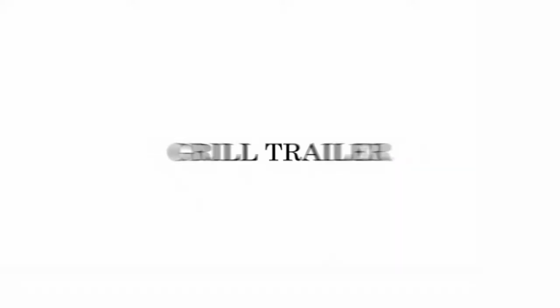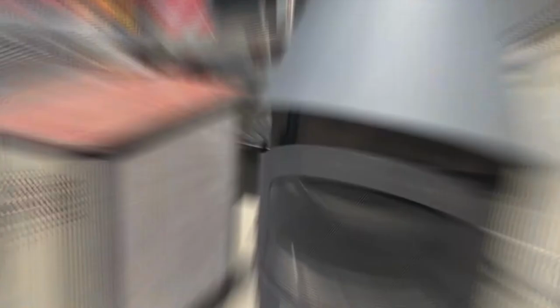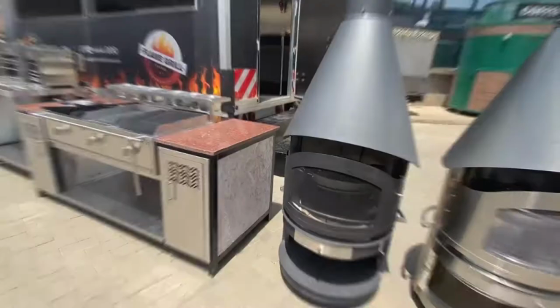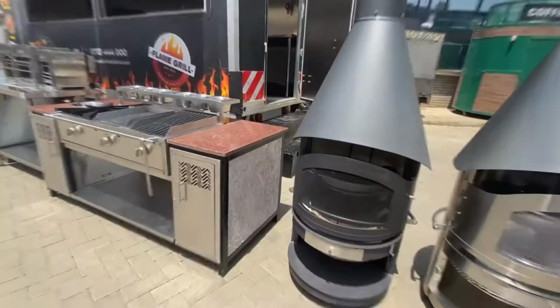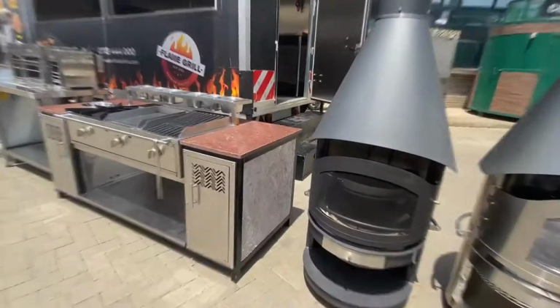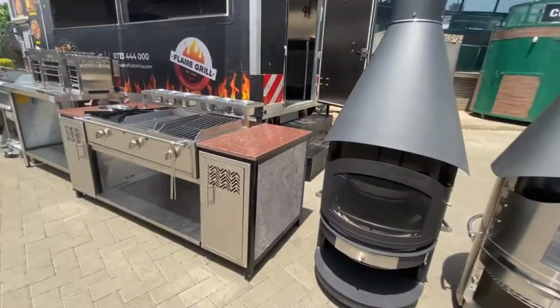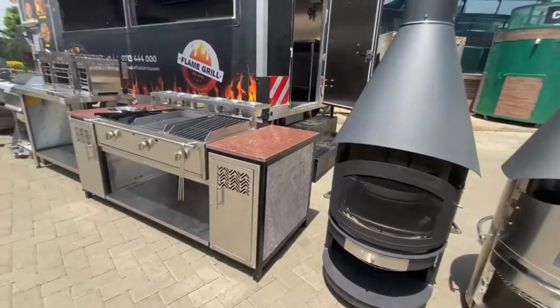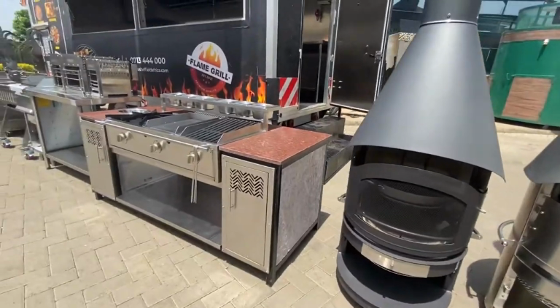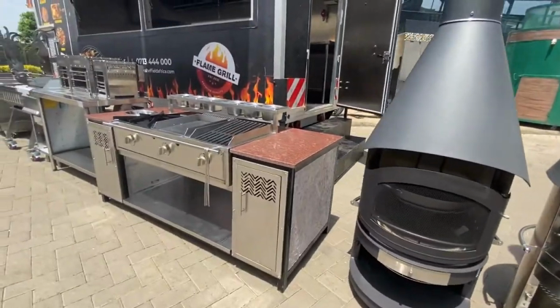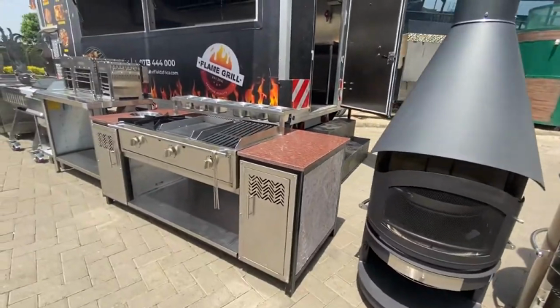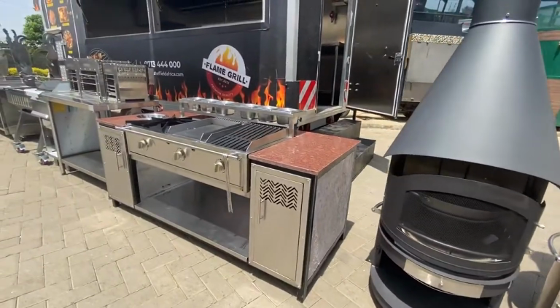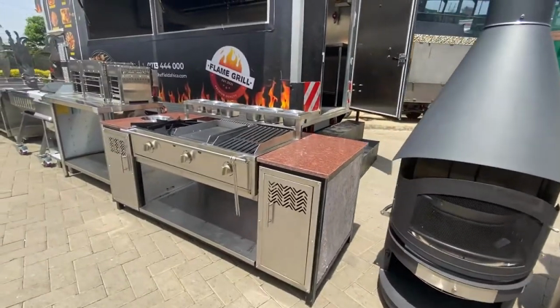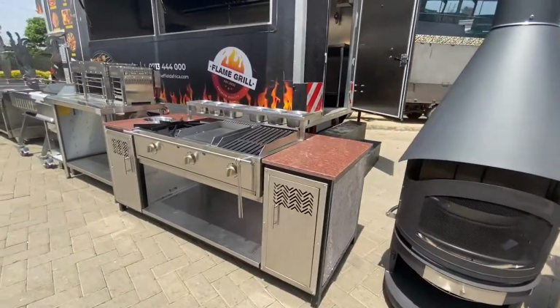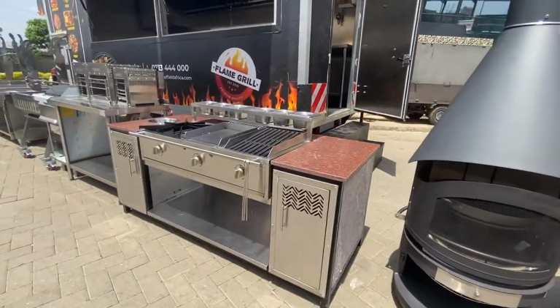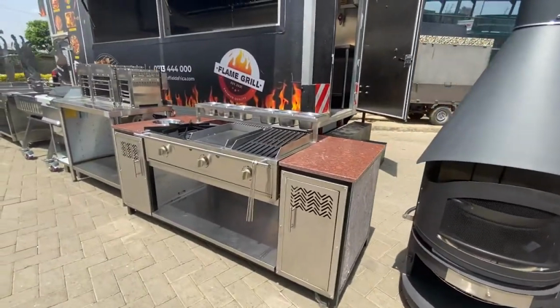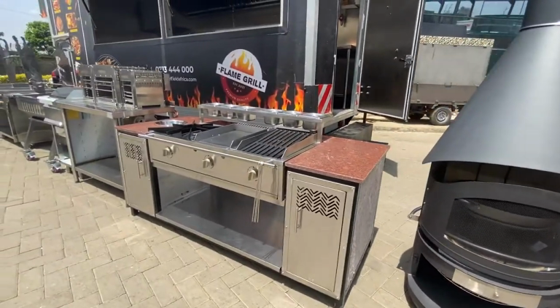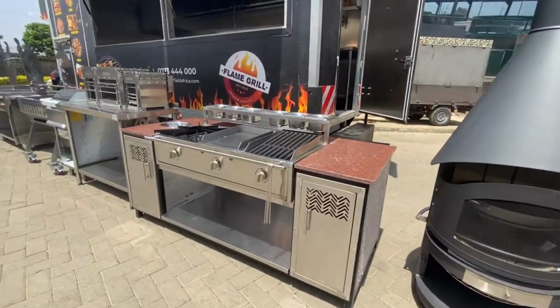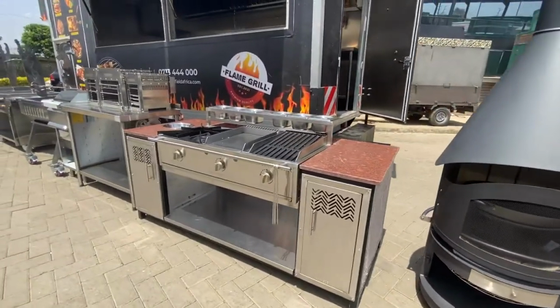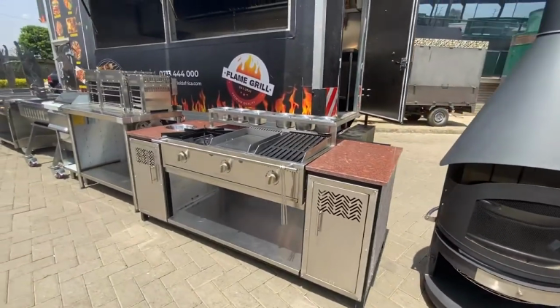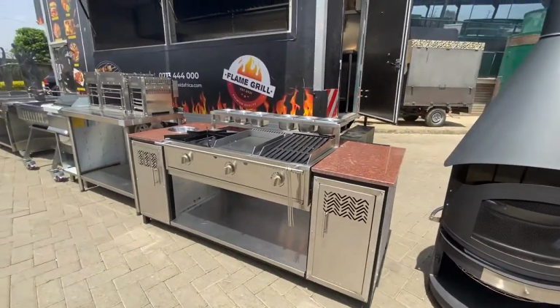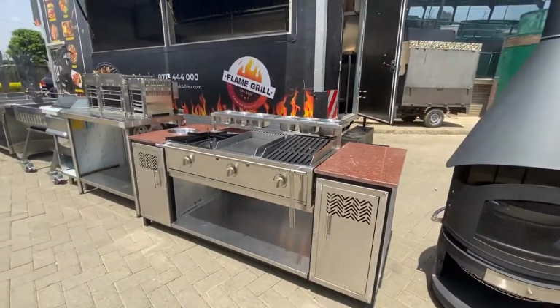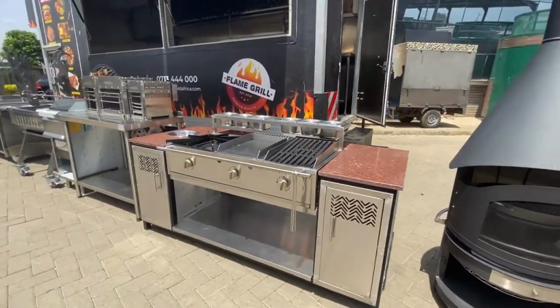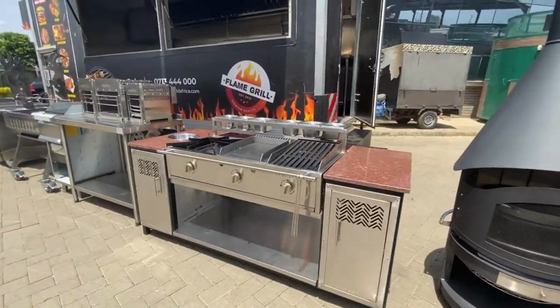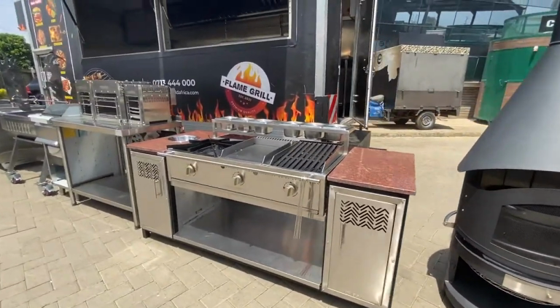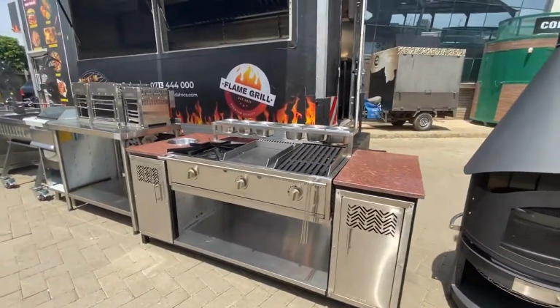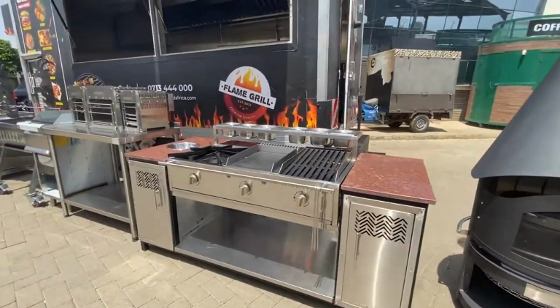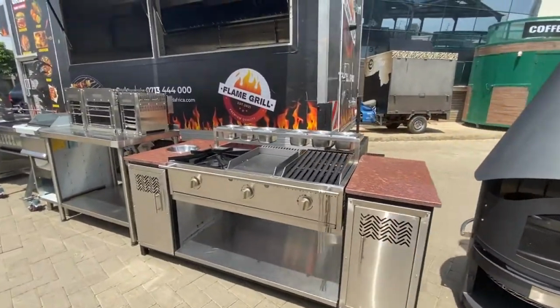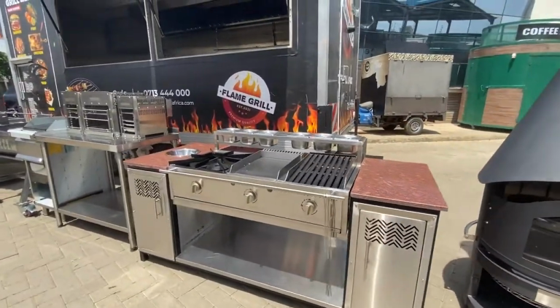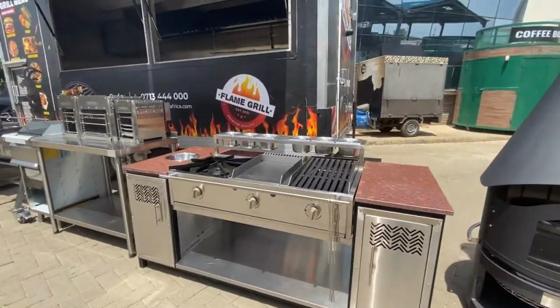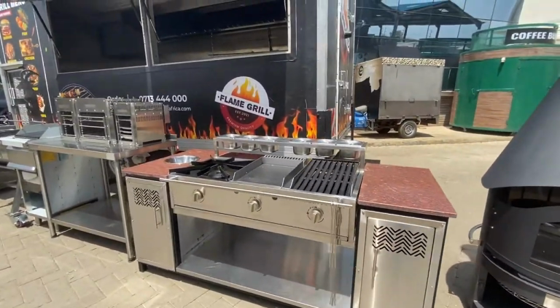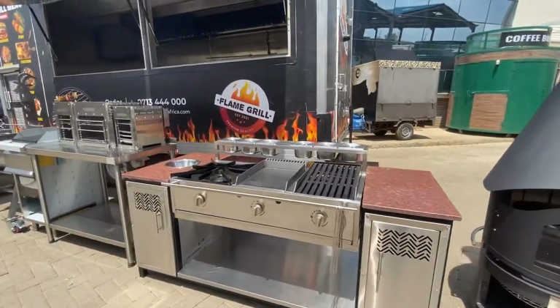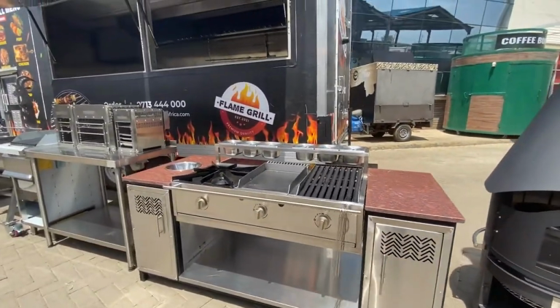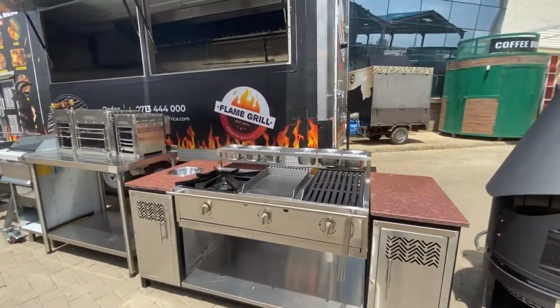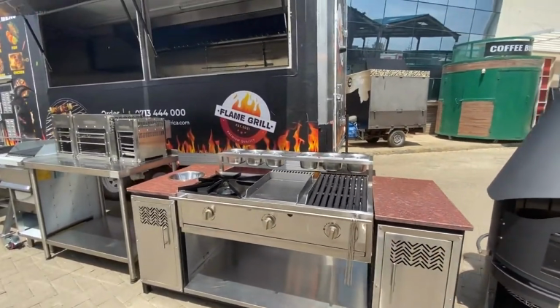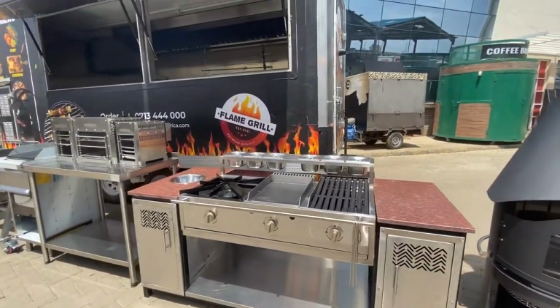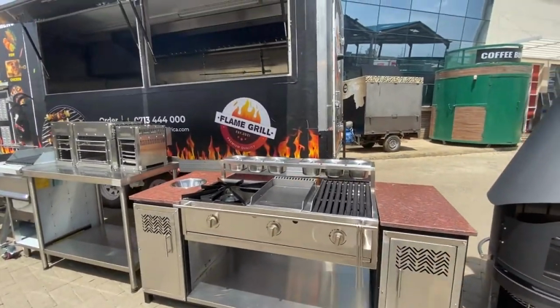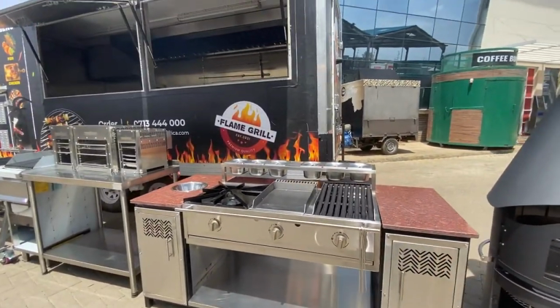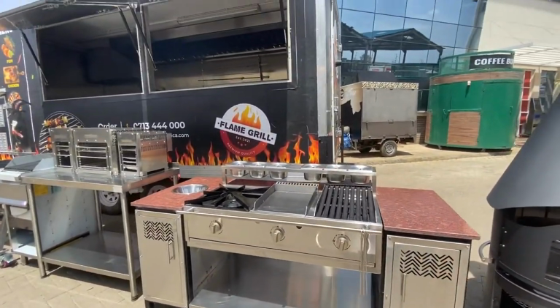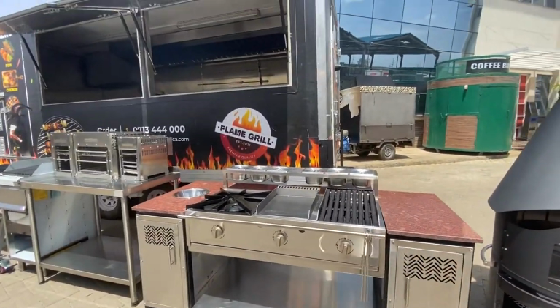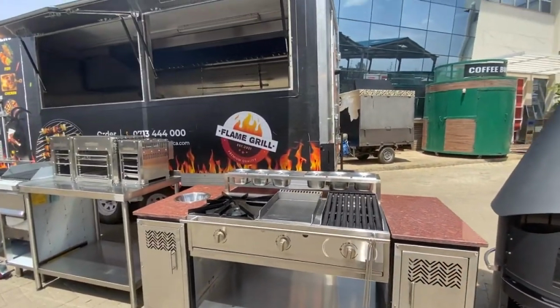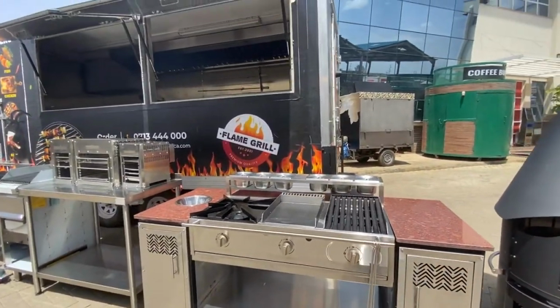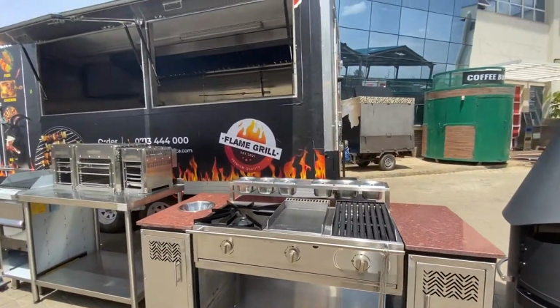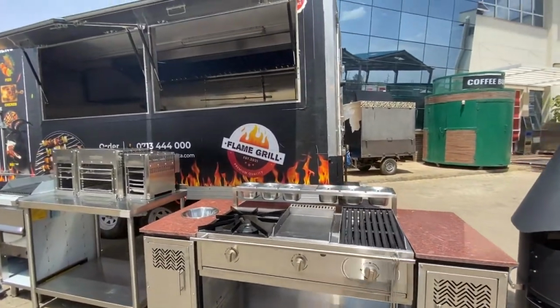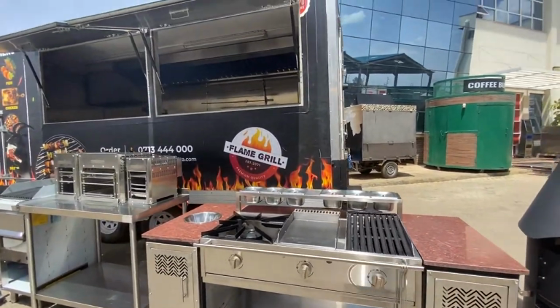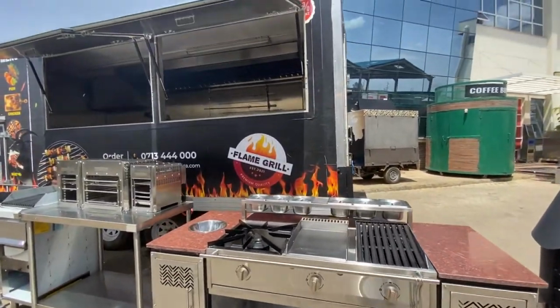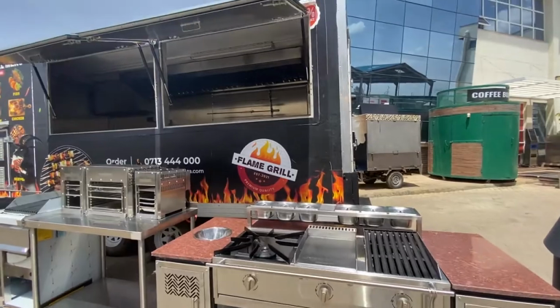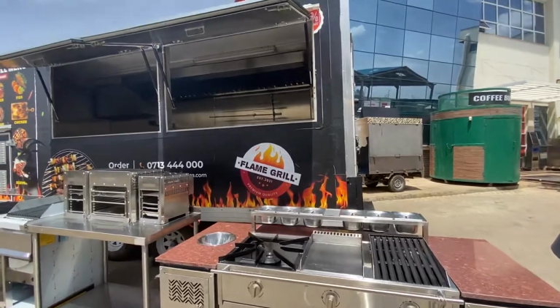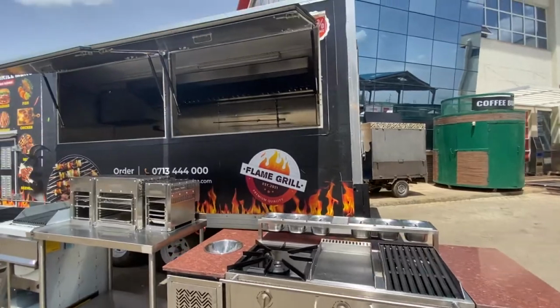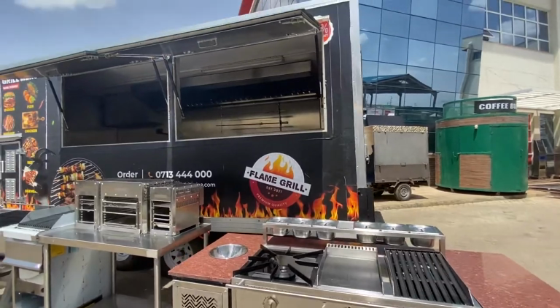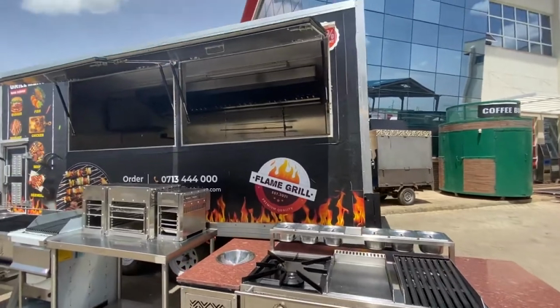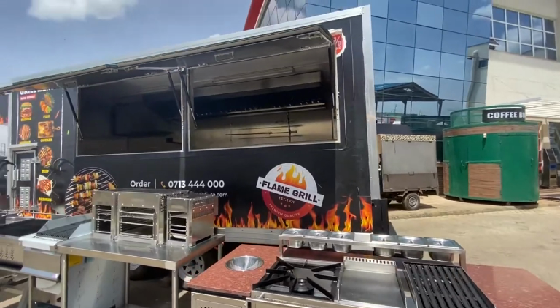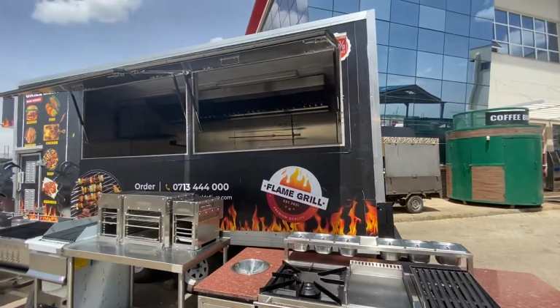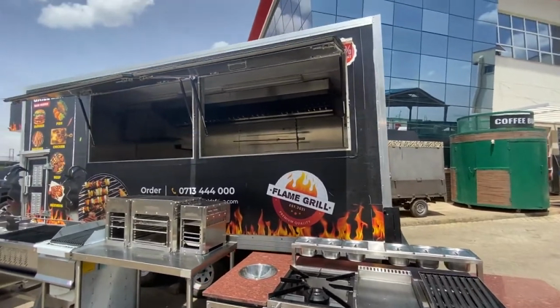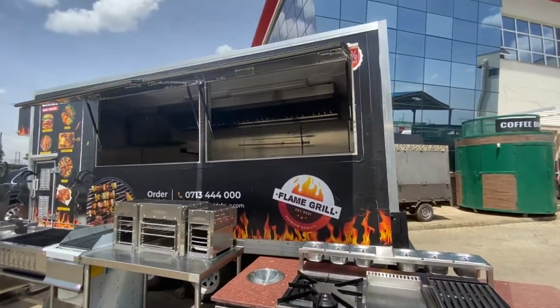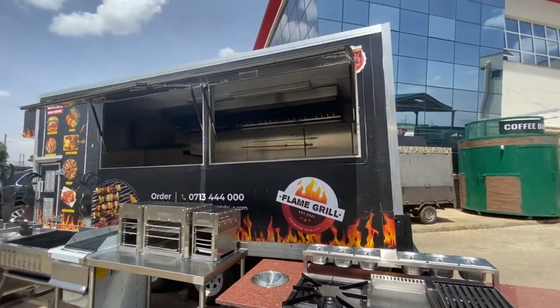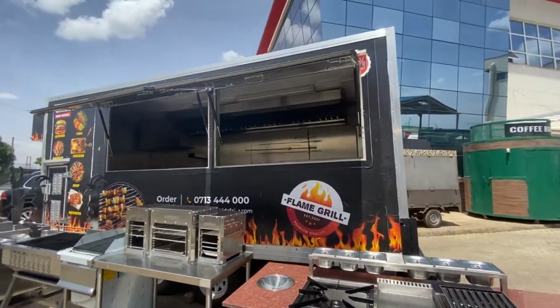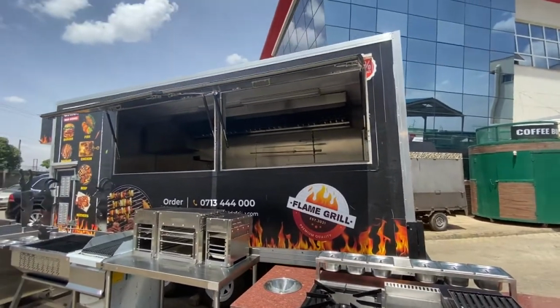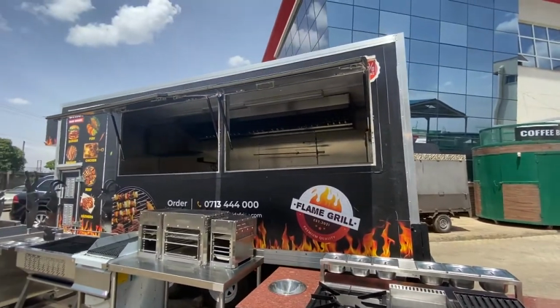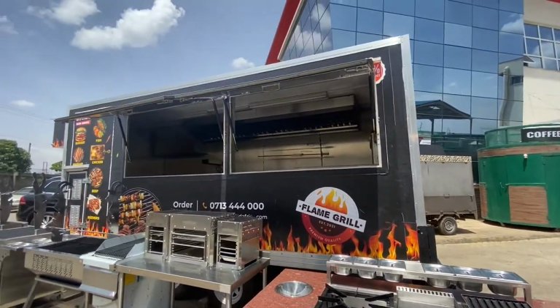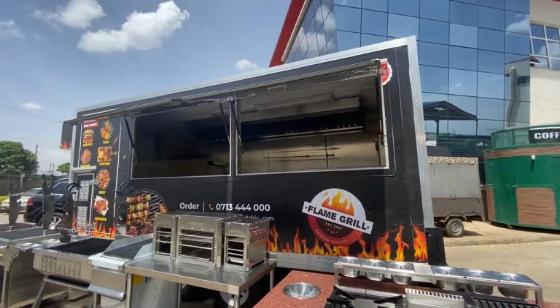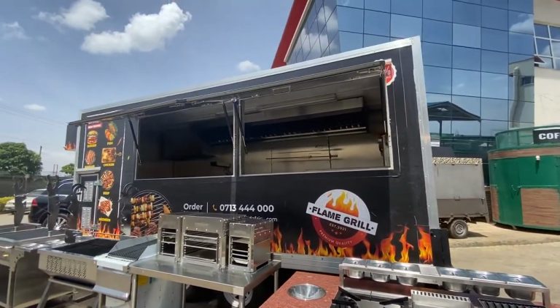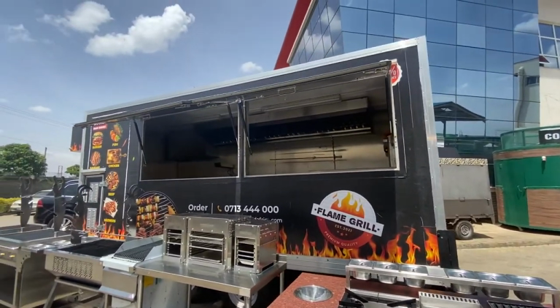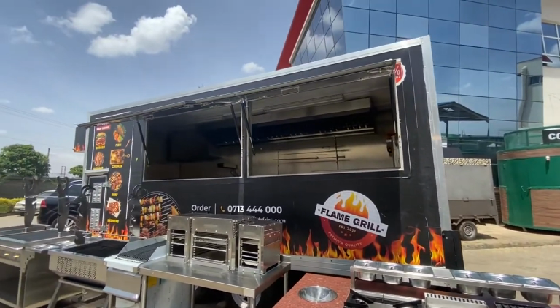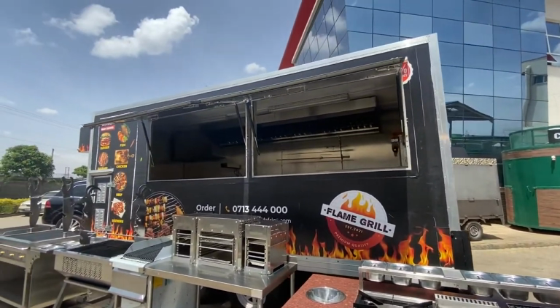What better way to celebrate the holidays than with a barbecue, as Sheffield brings you a range of grilling equipment as a holiday season special.